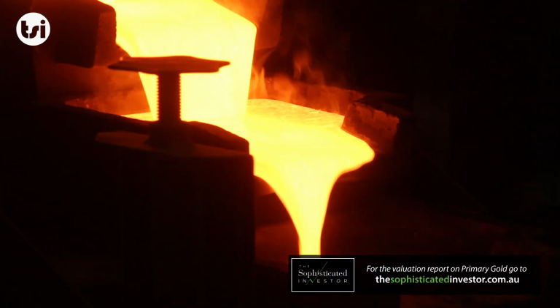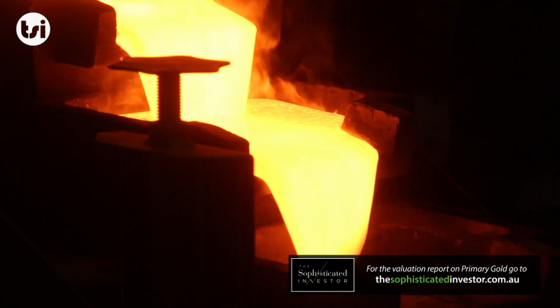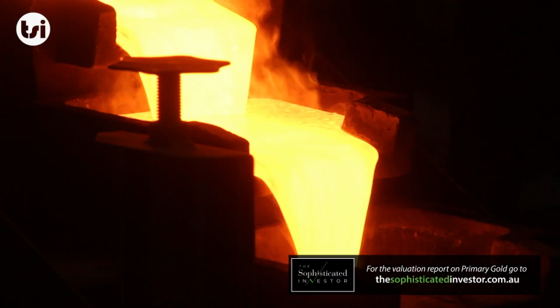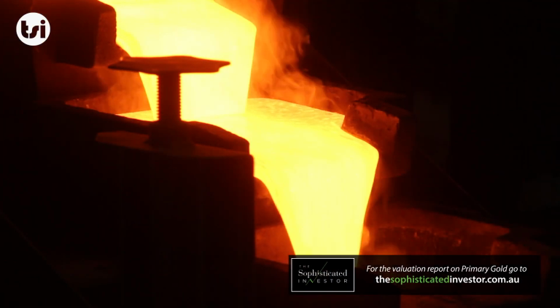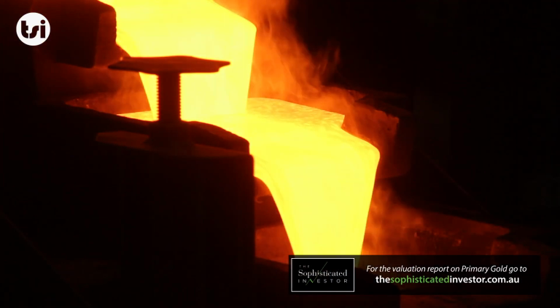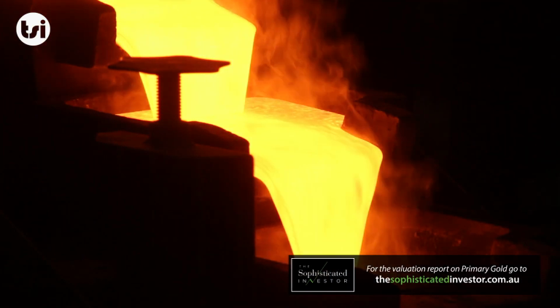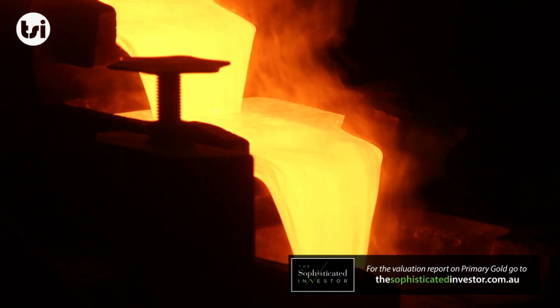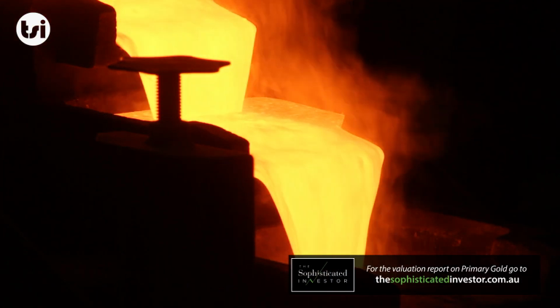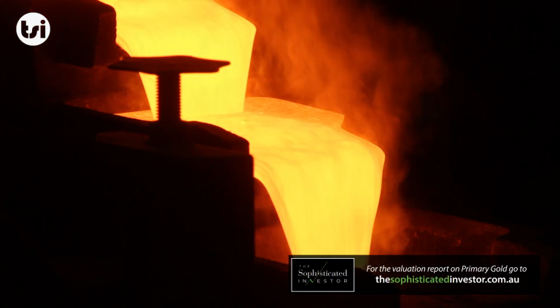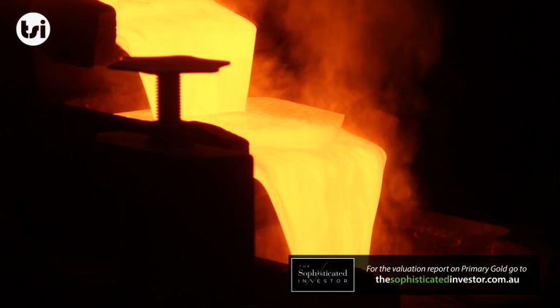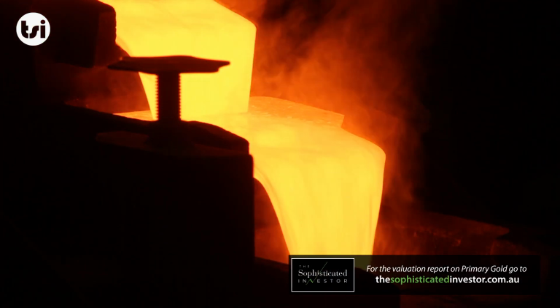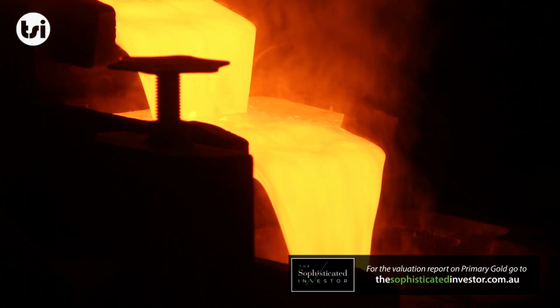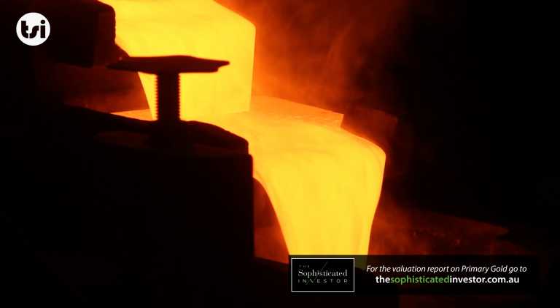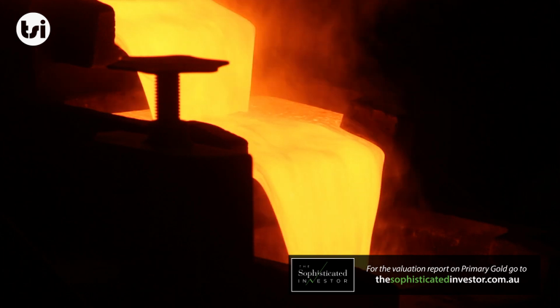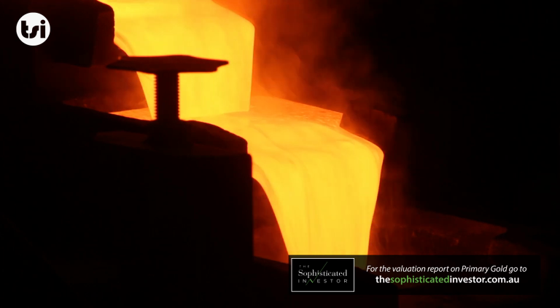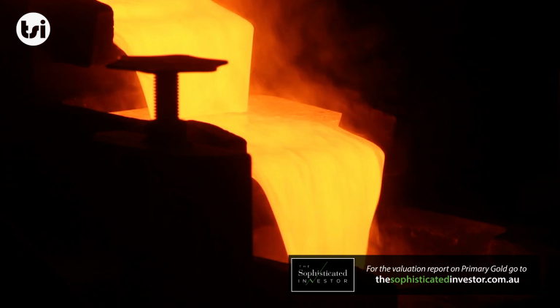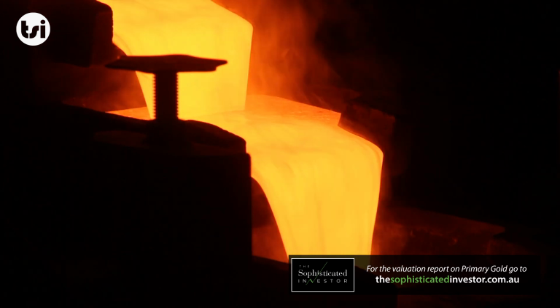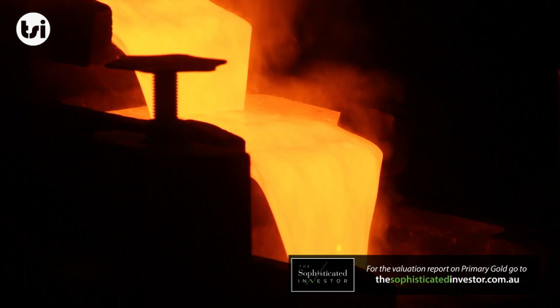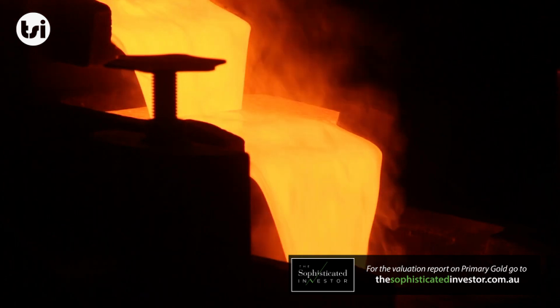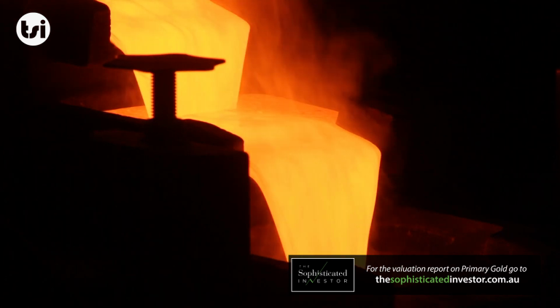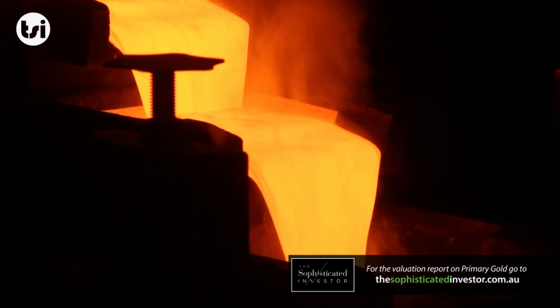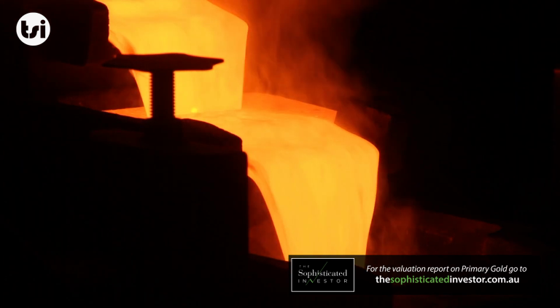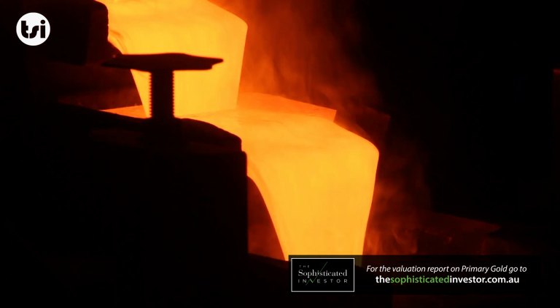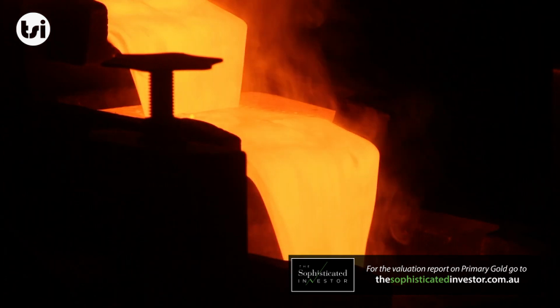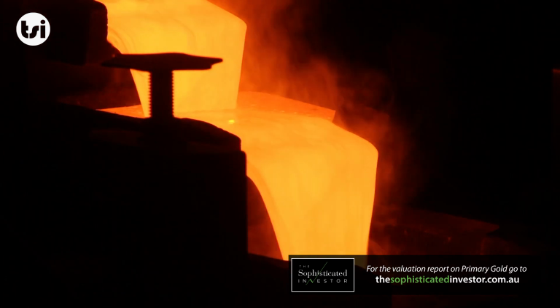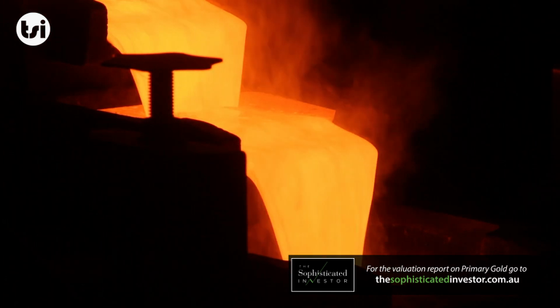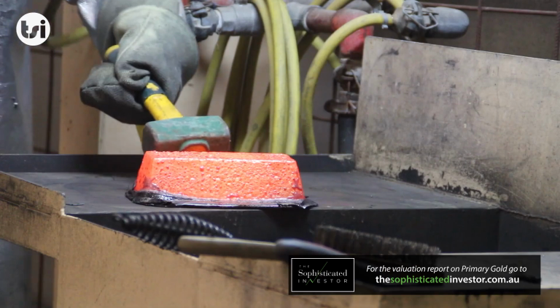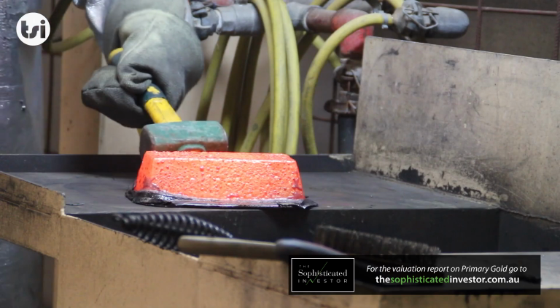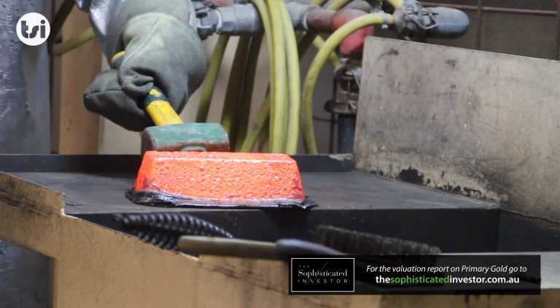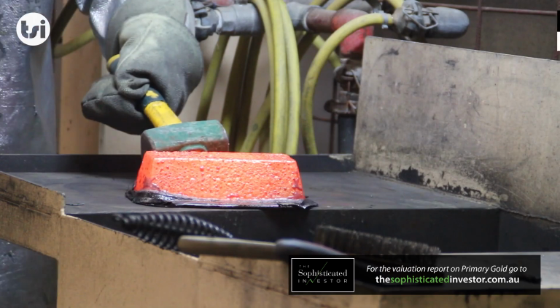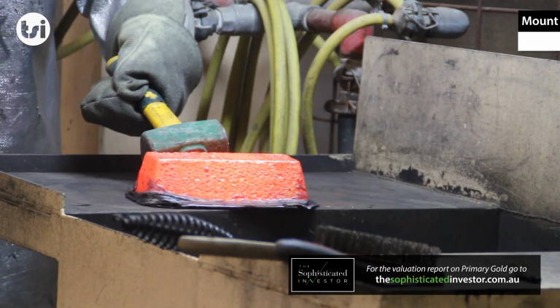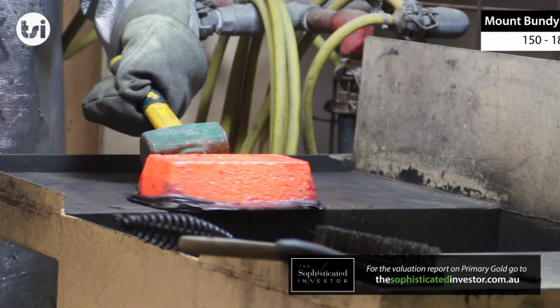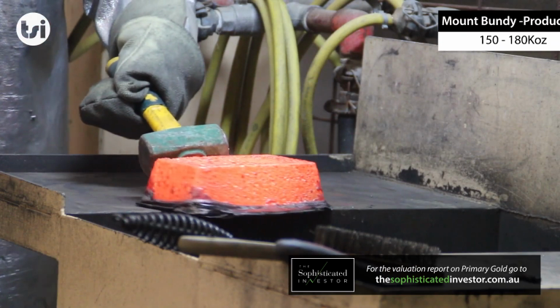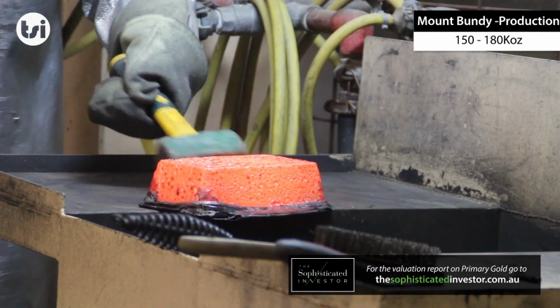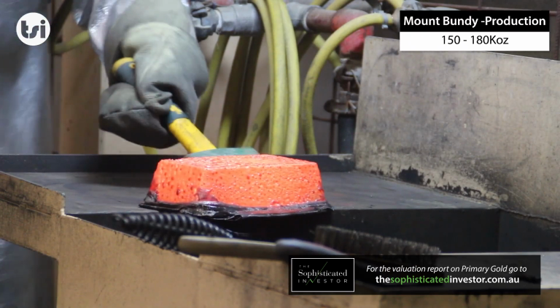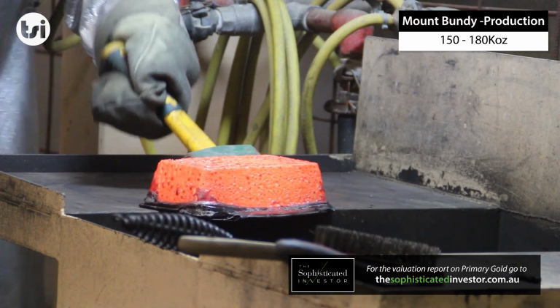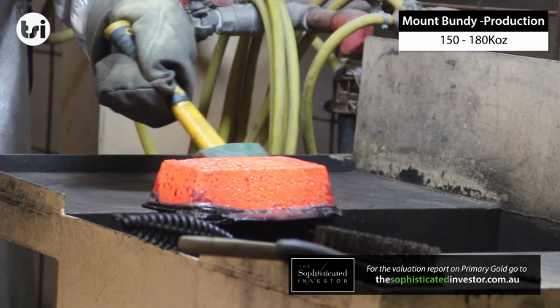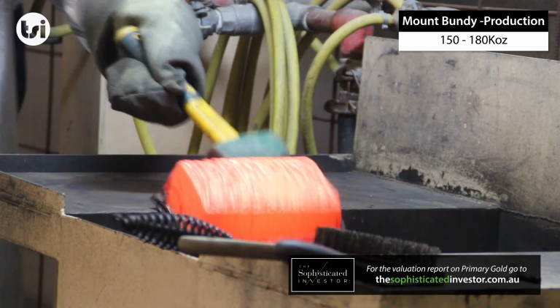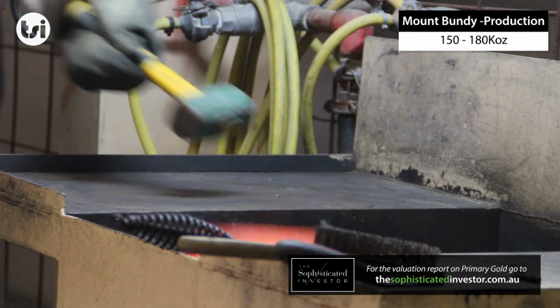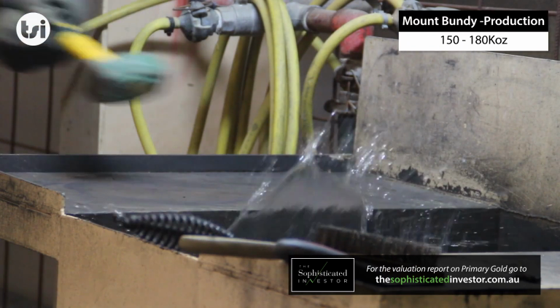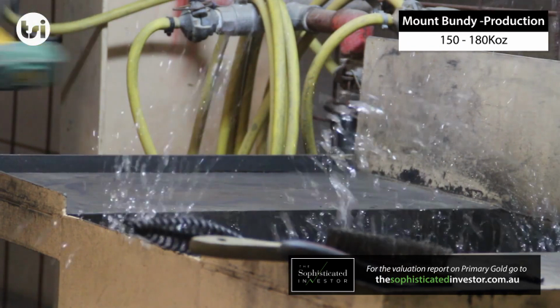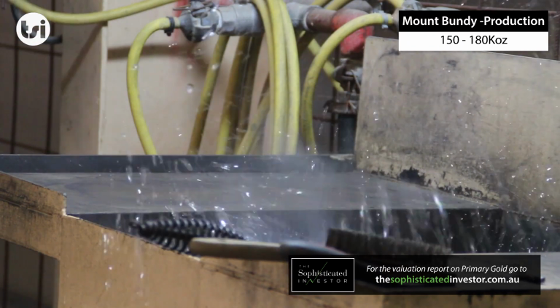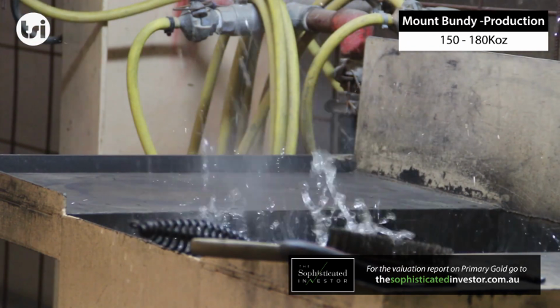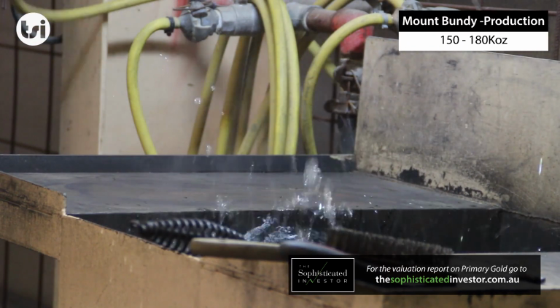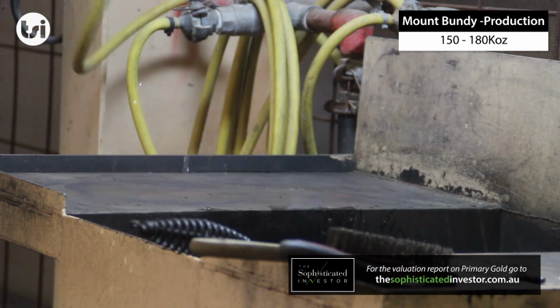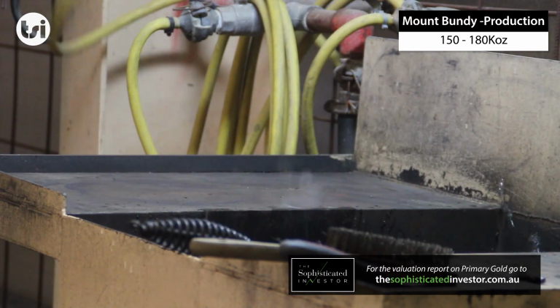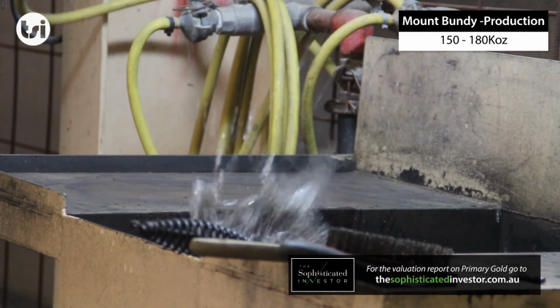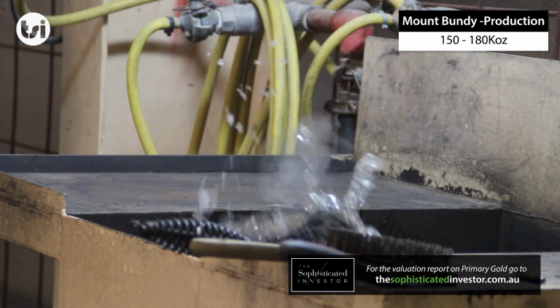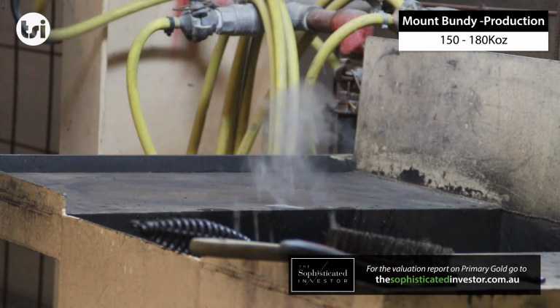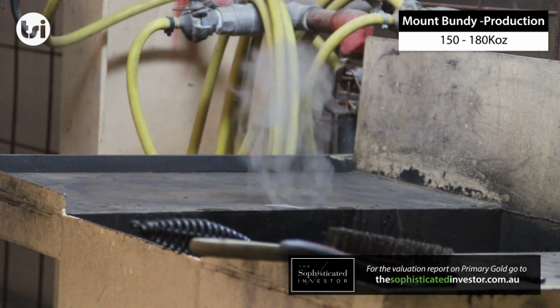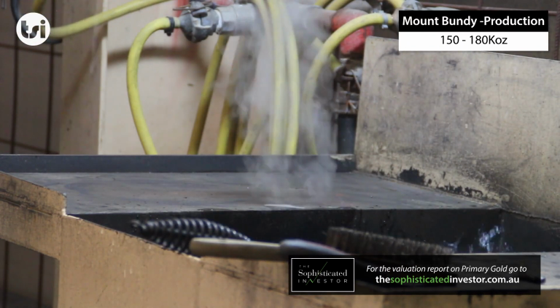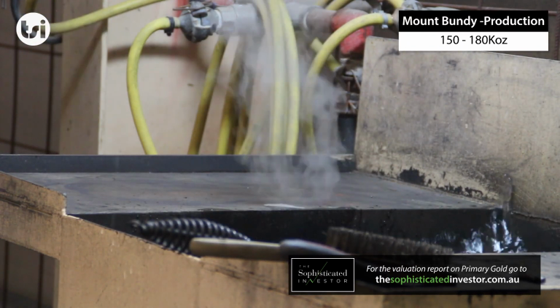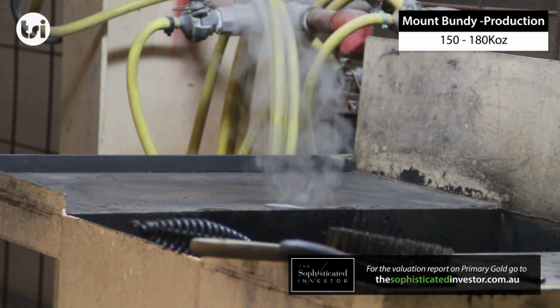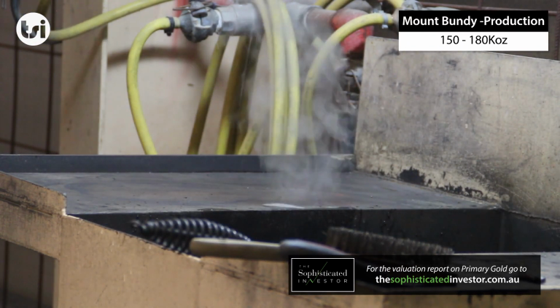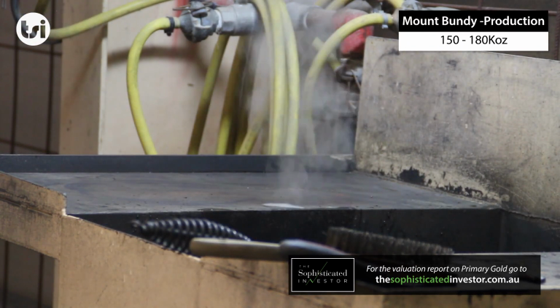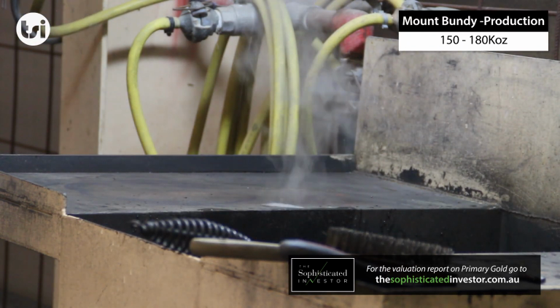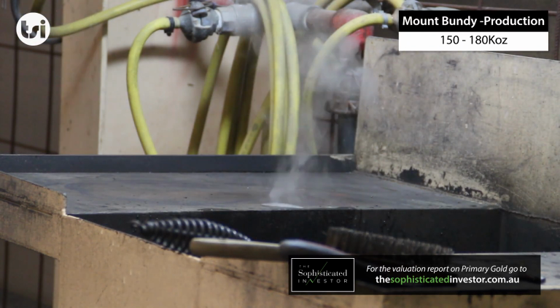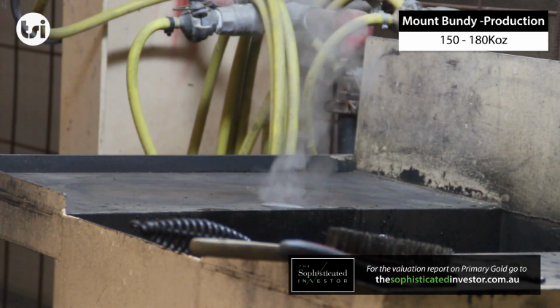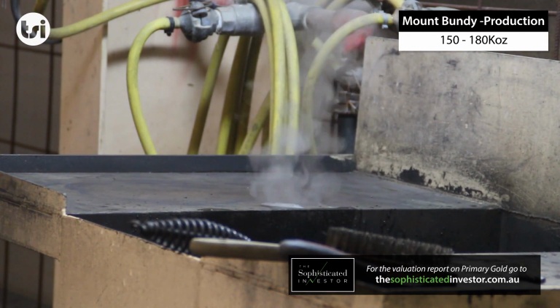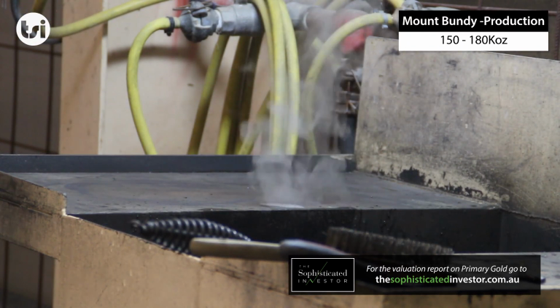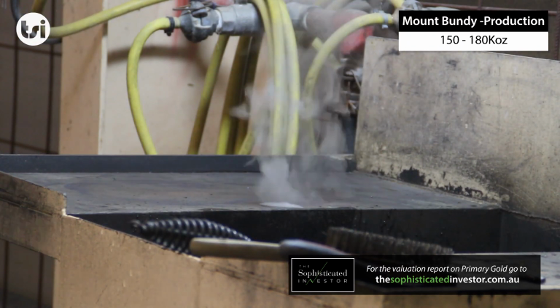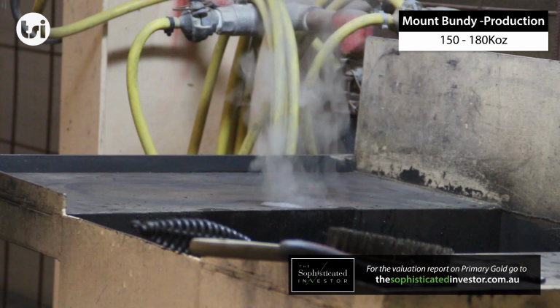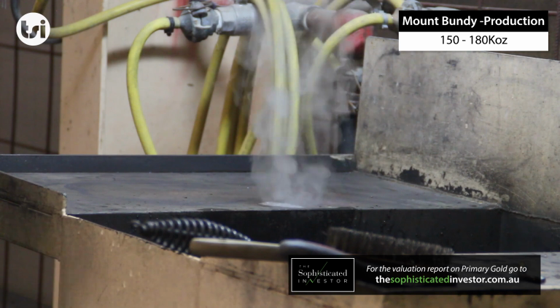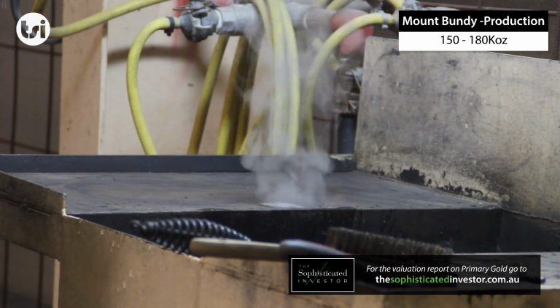Once the resins are removed, the gold is processed into bars by the same methodology as all Australian gold operations.